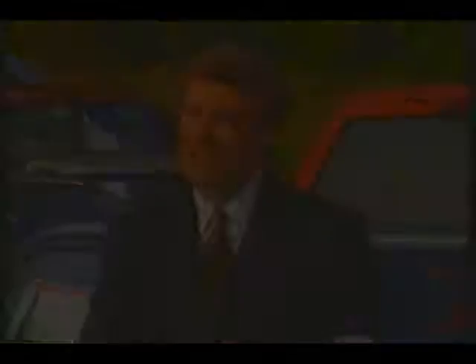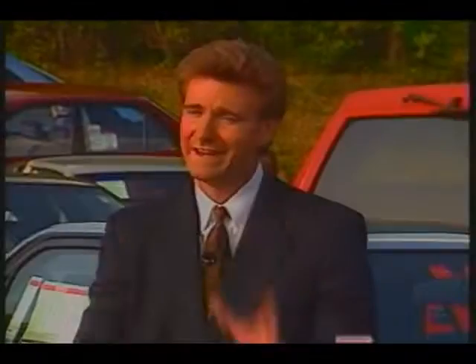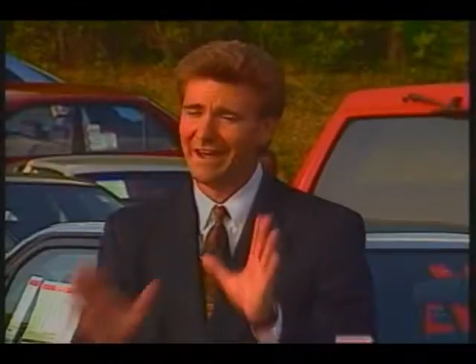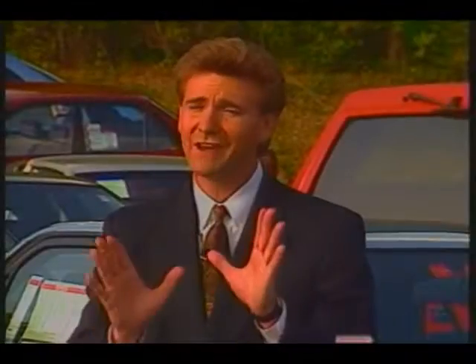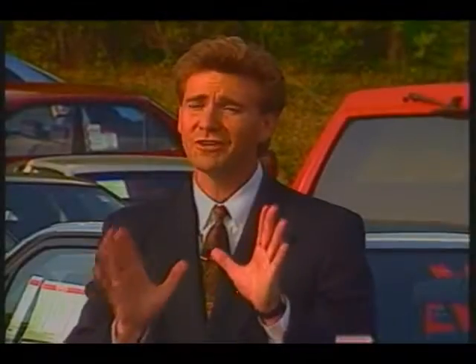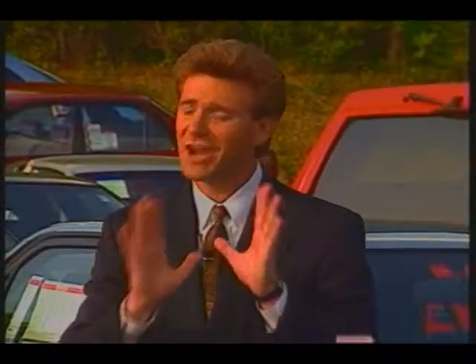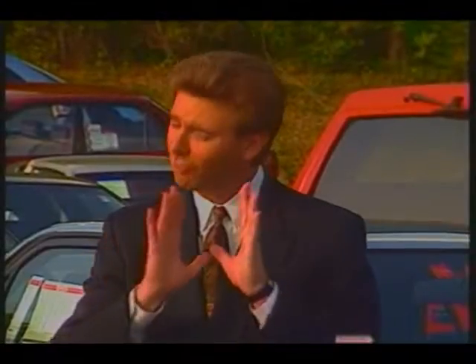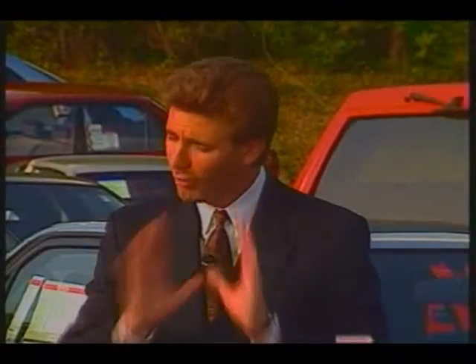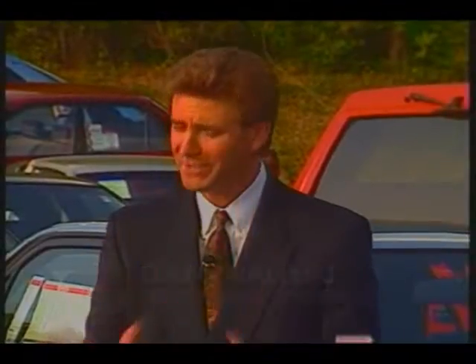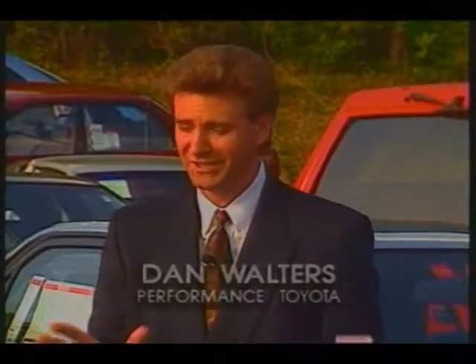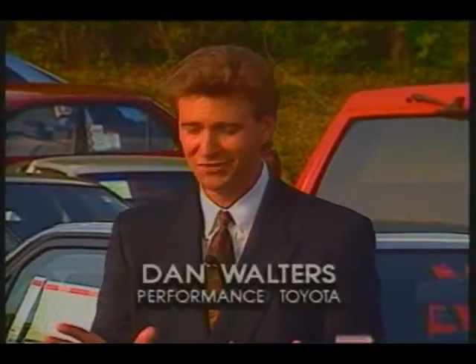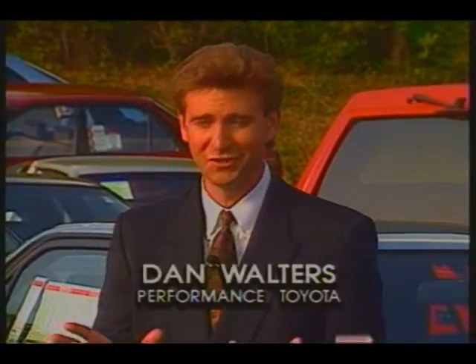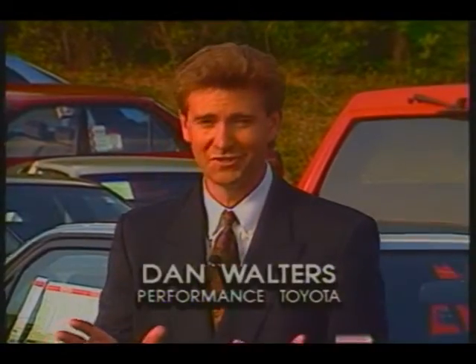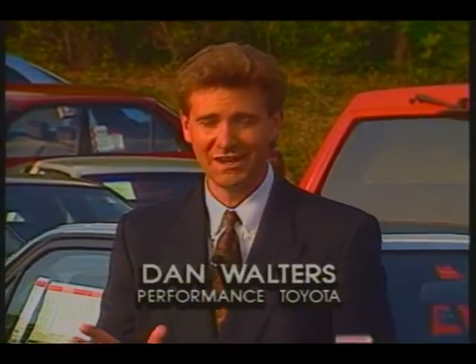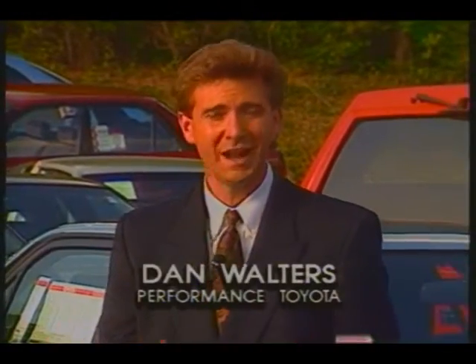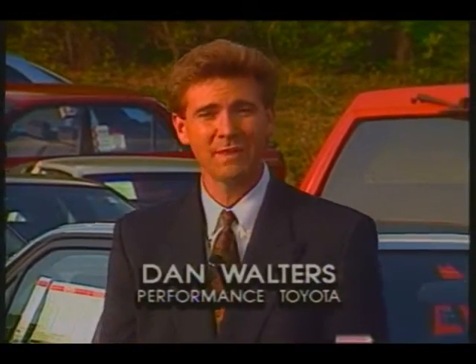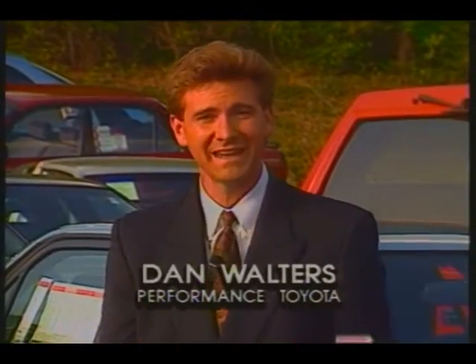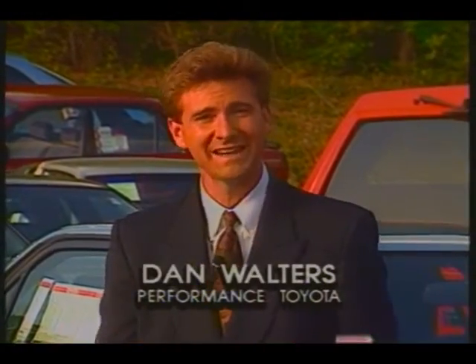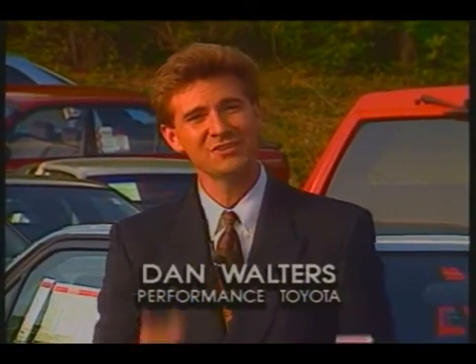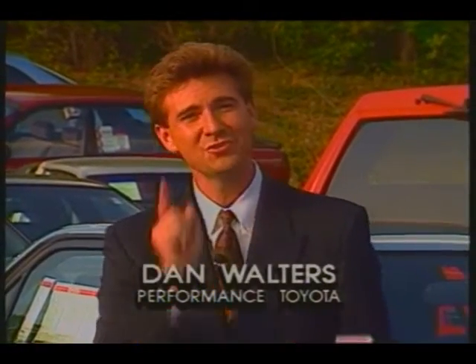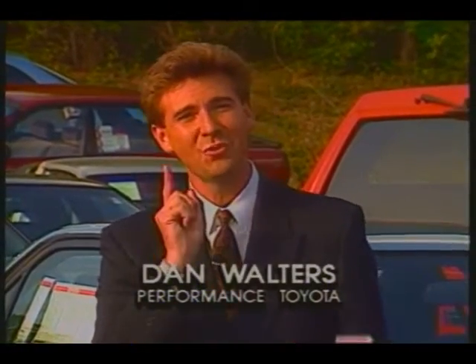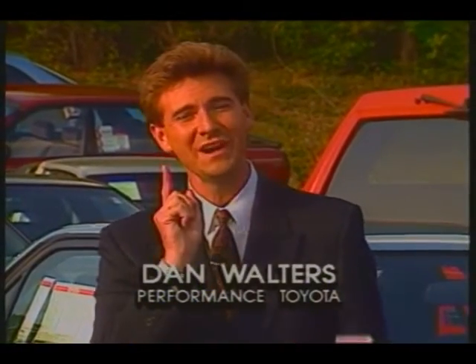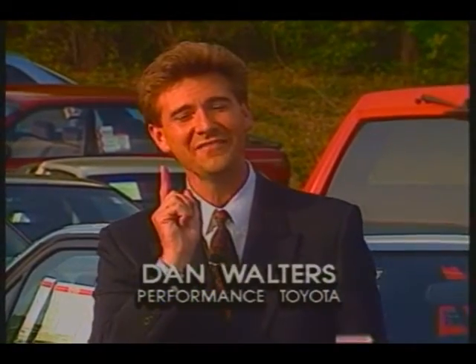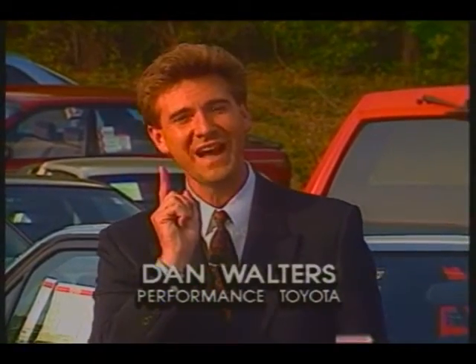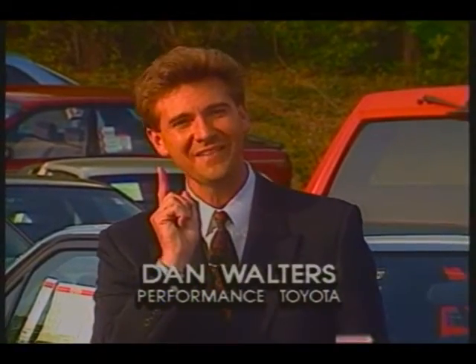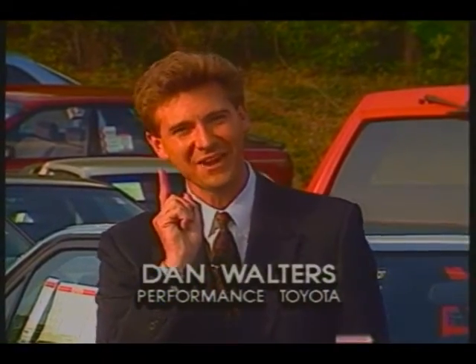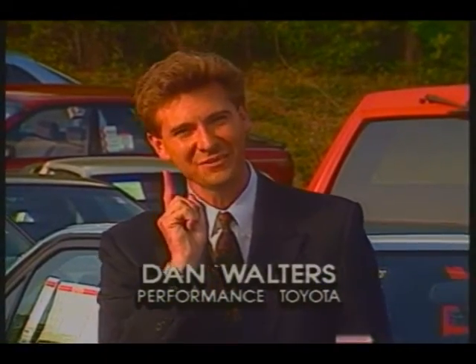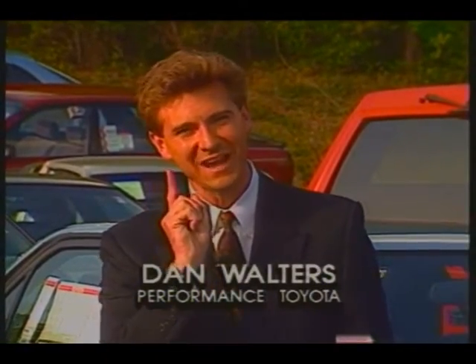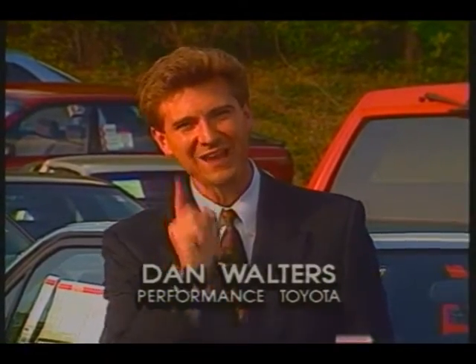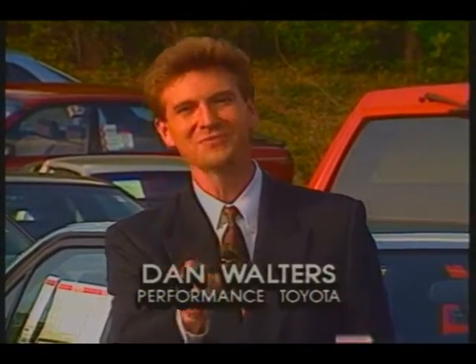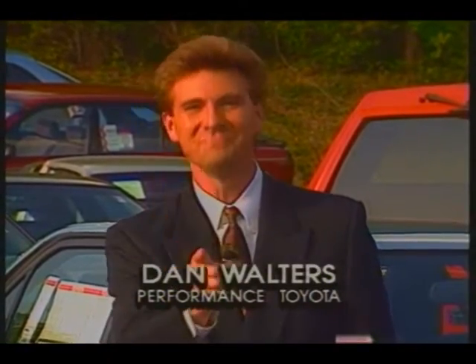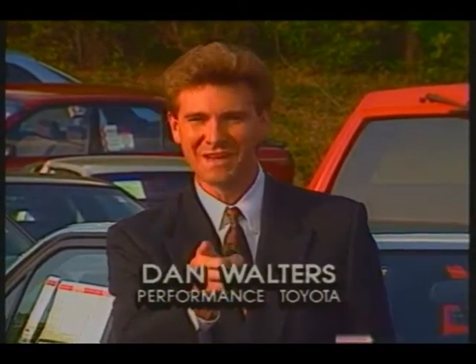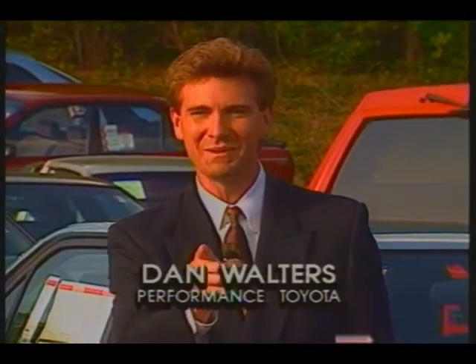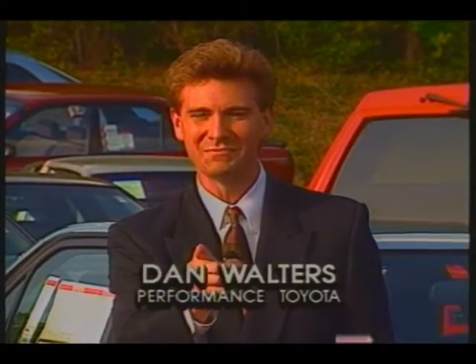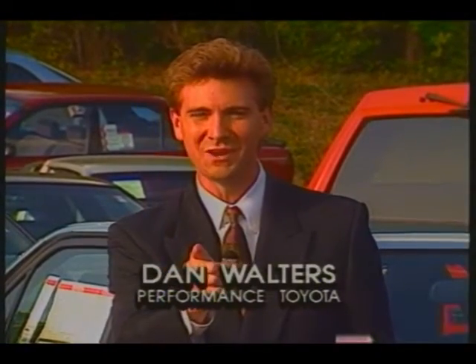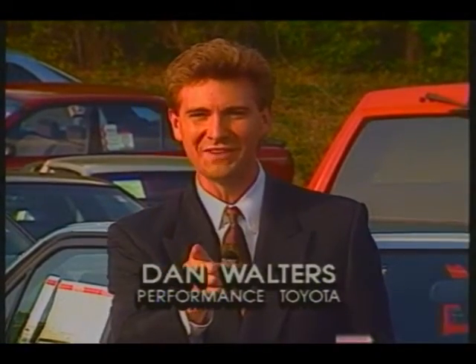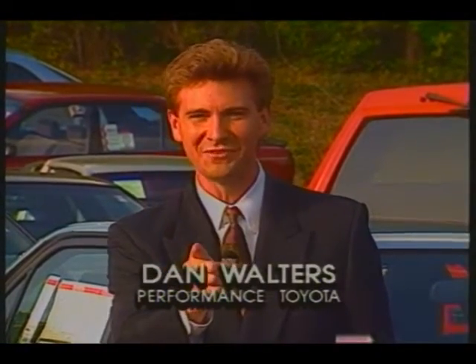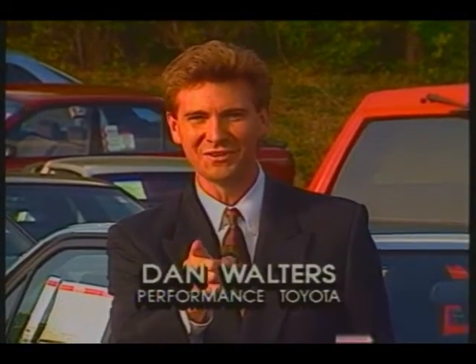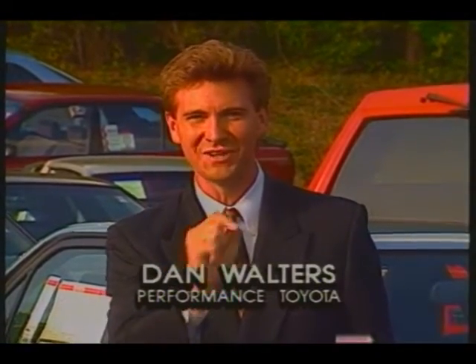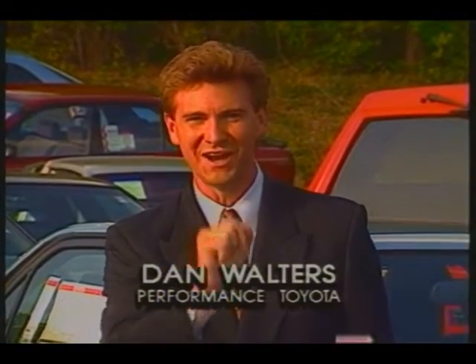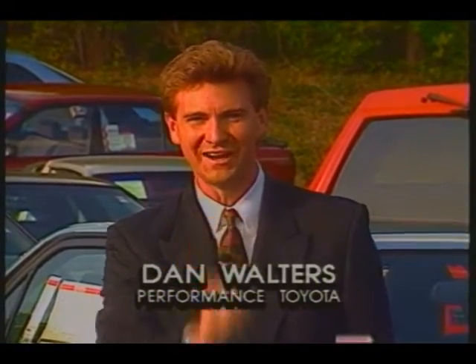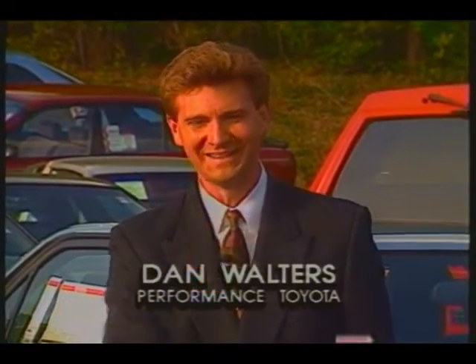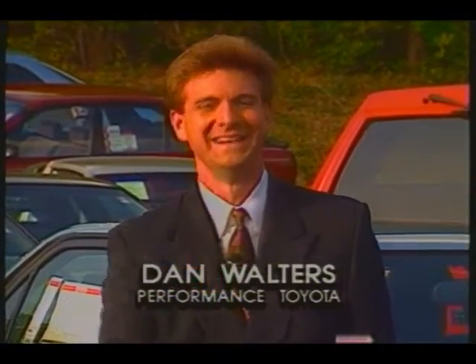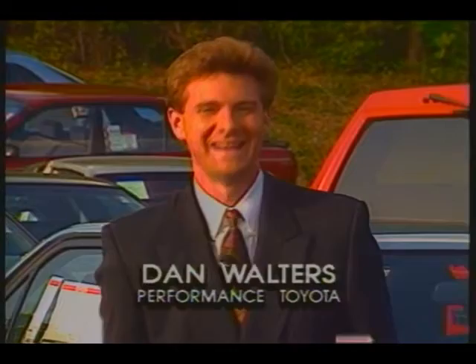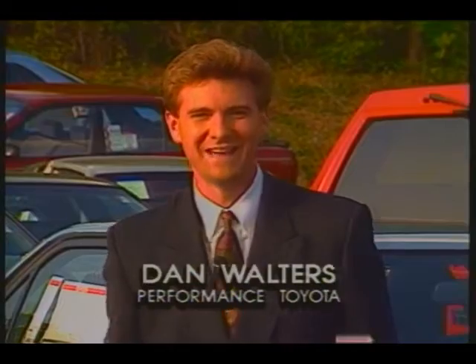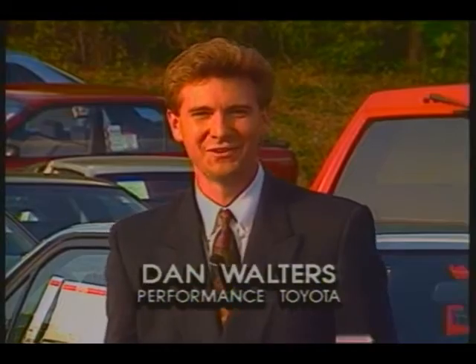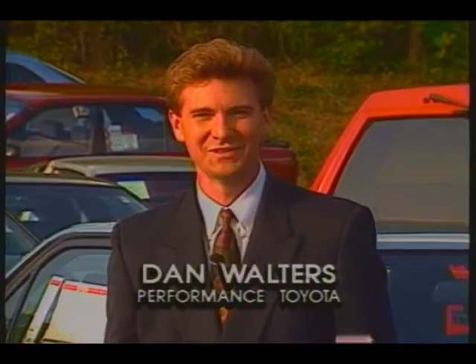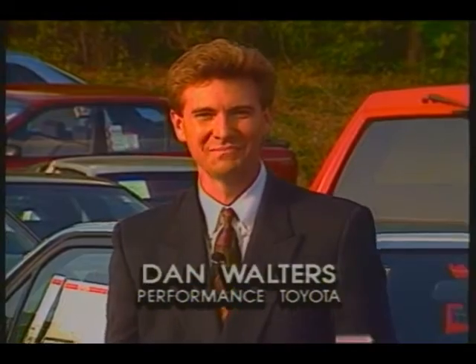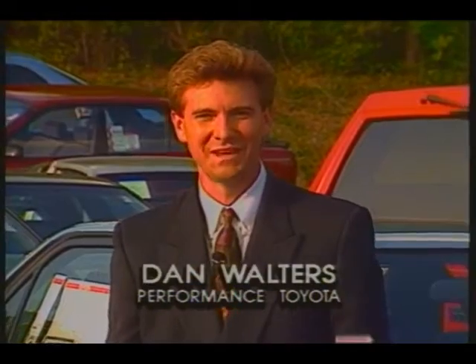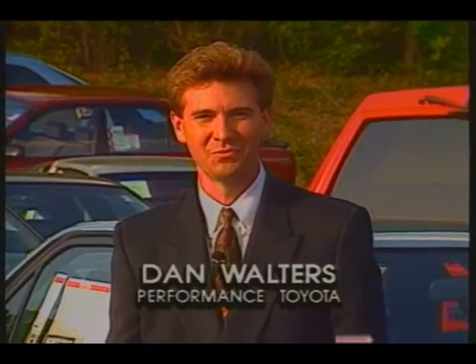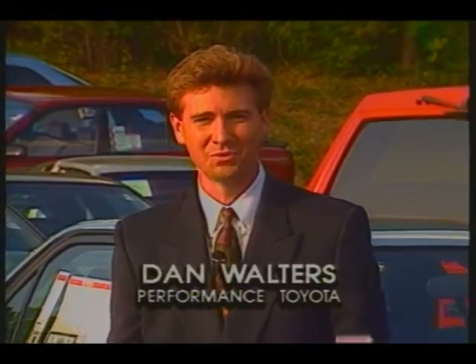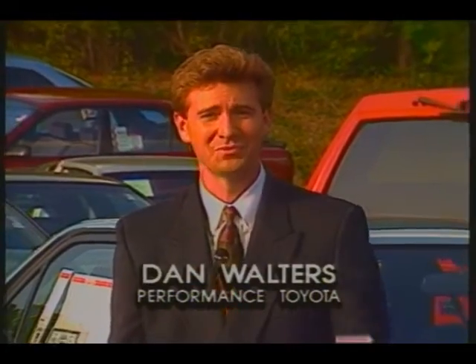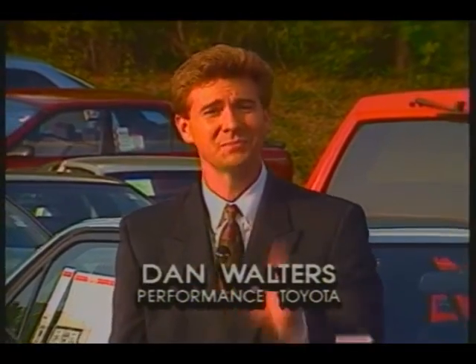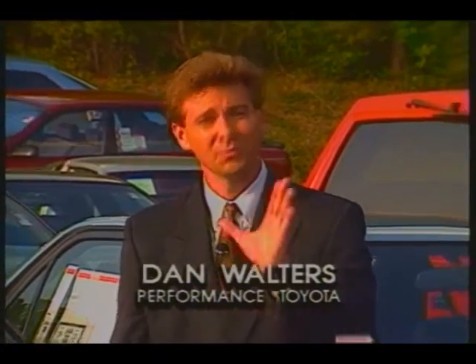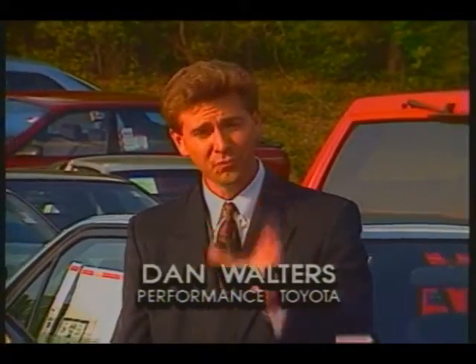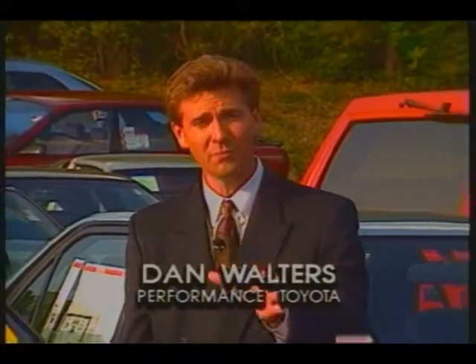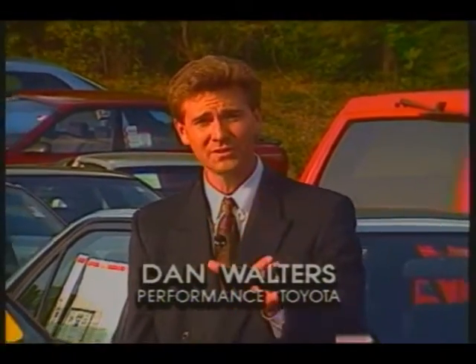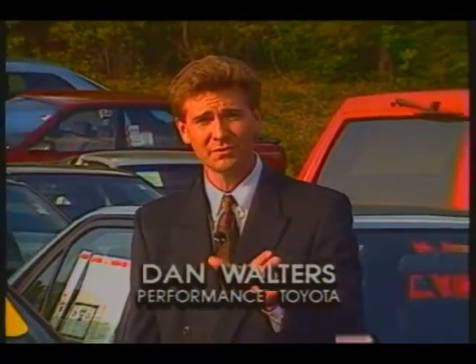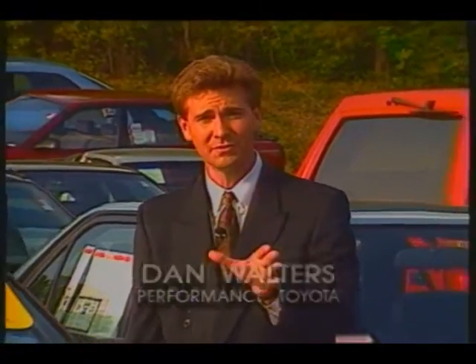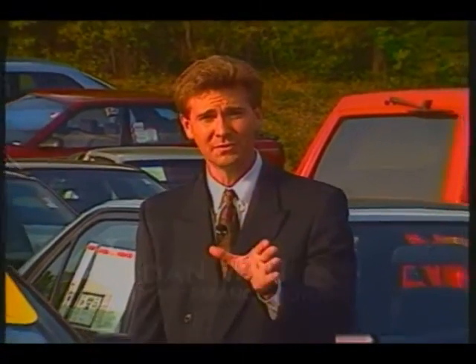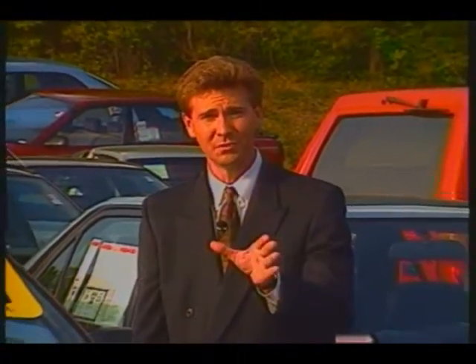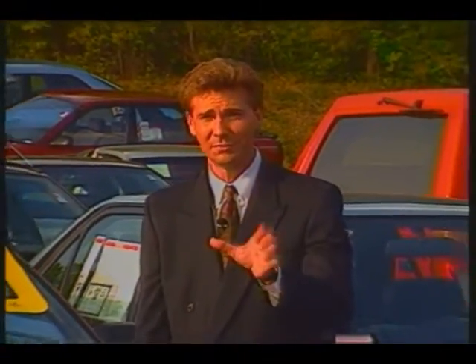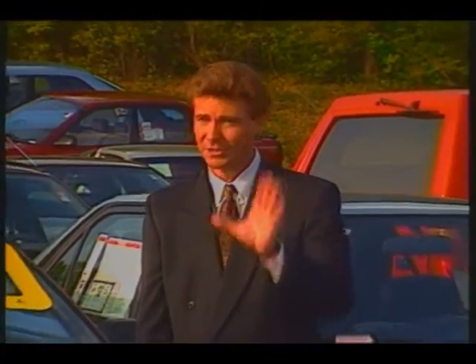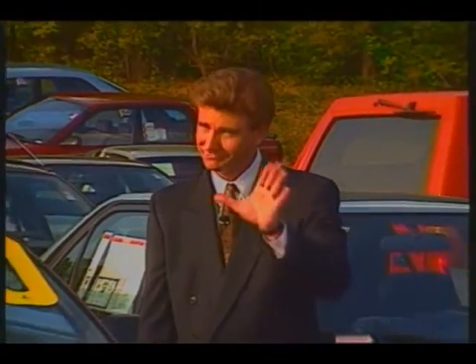I don't care what condition it's in, I'll pay at least $2,500 minimum trade for your car. Hi folks, I'm Dan Walters at Performance Toyota in Mobile.